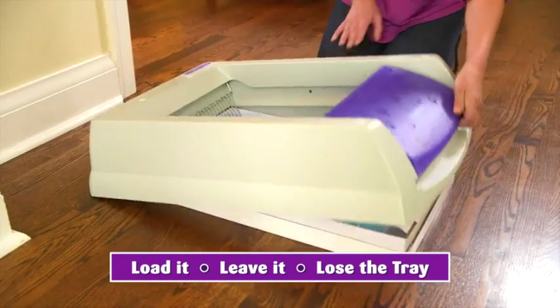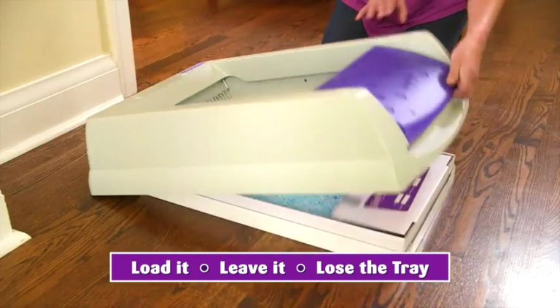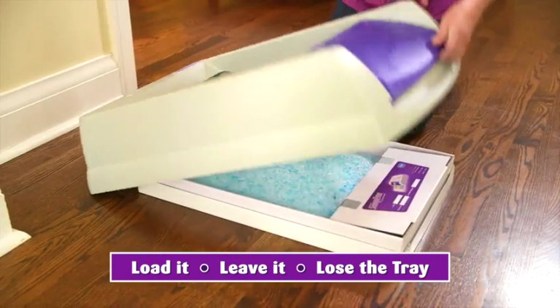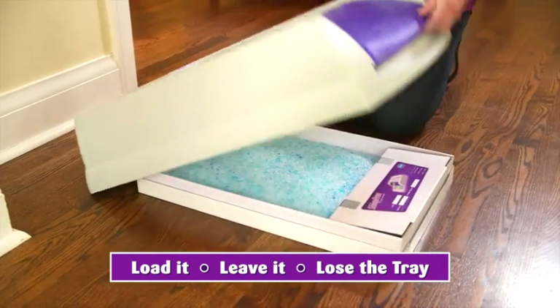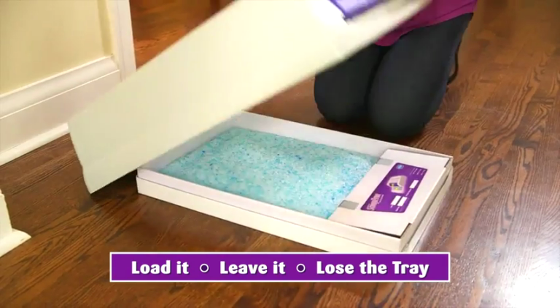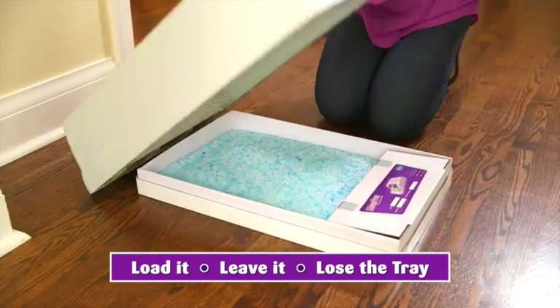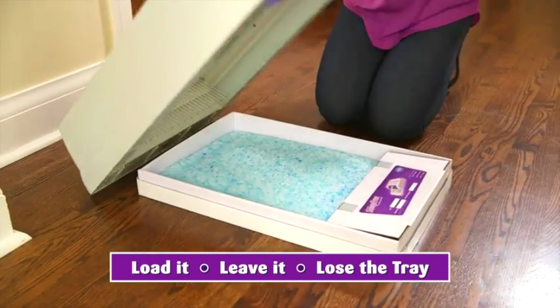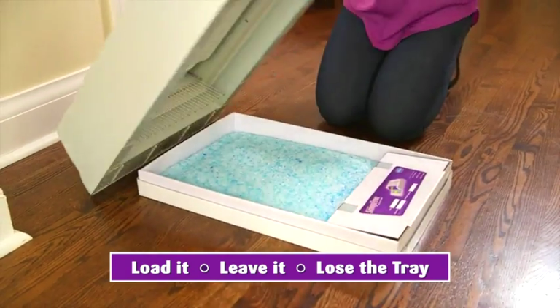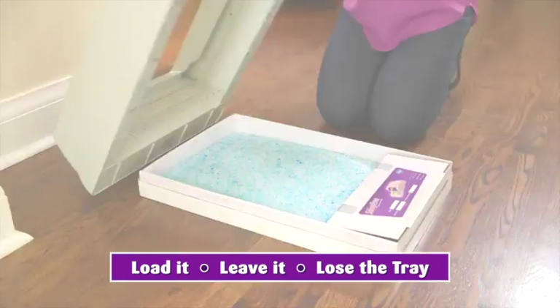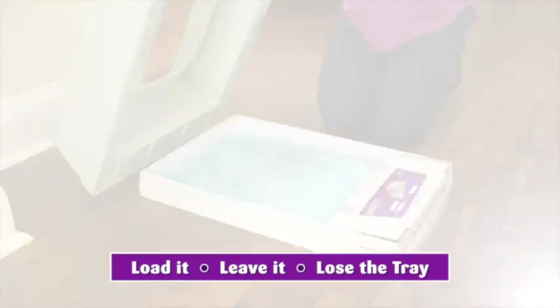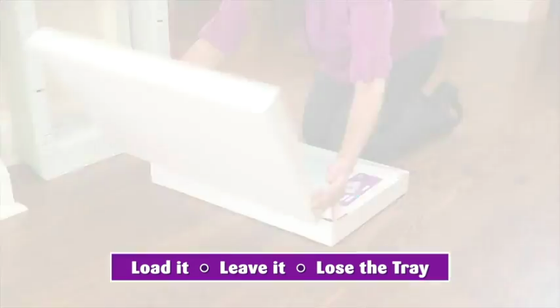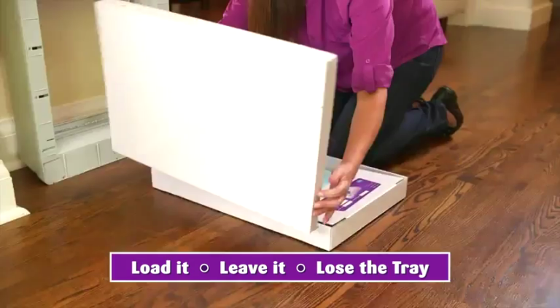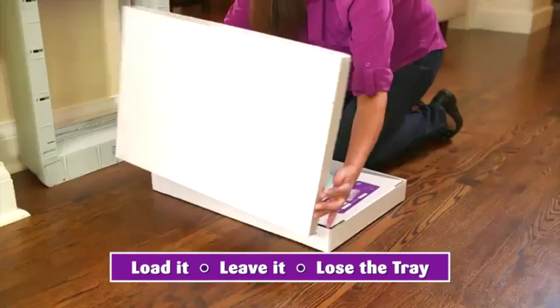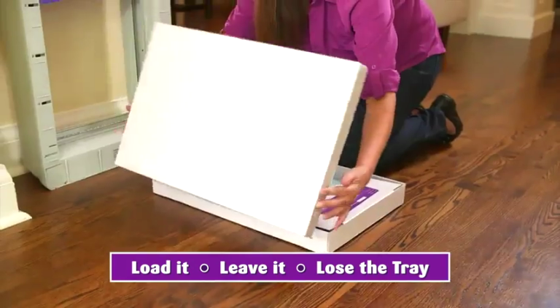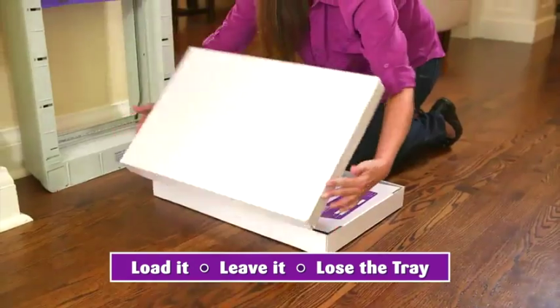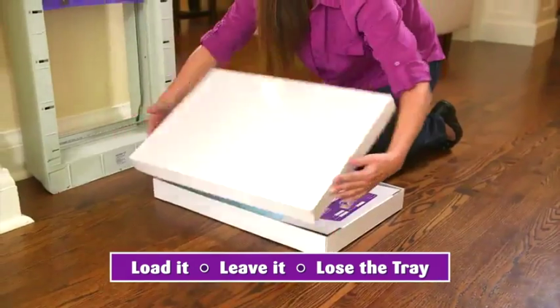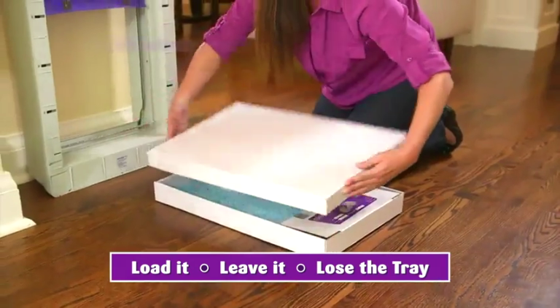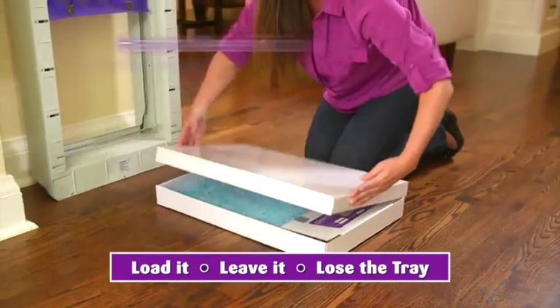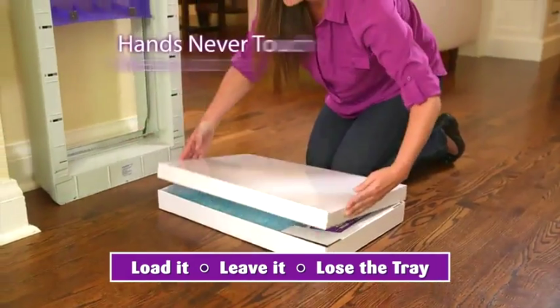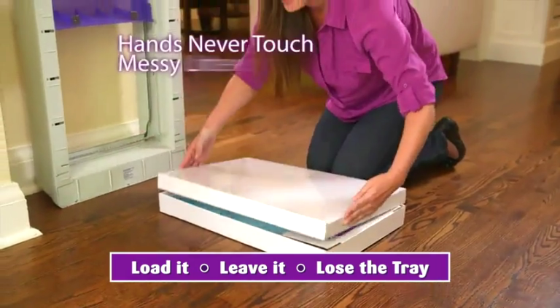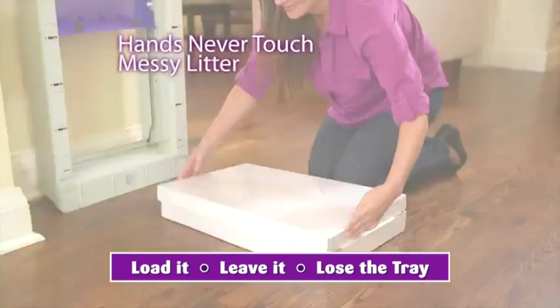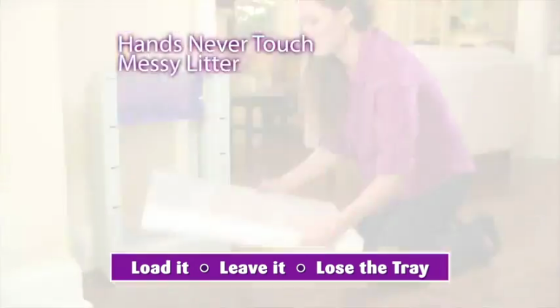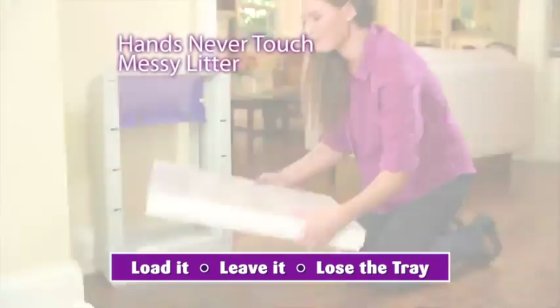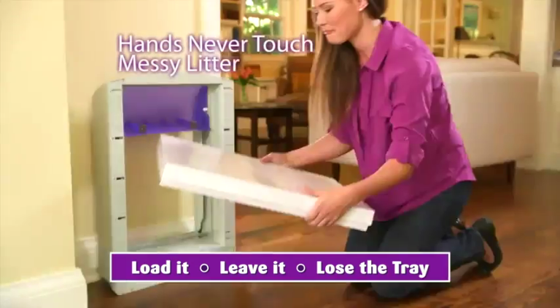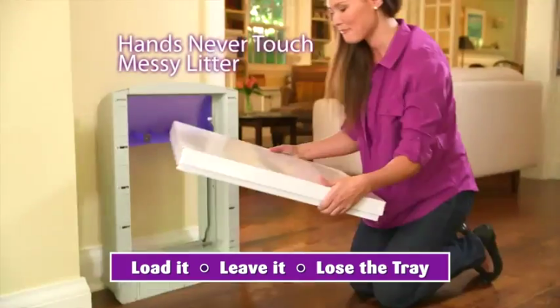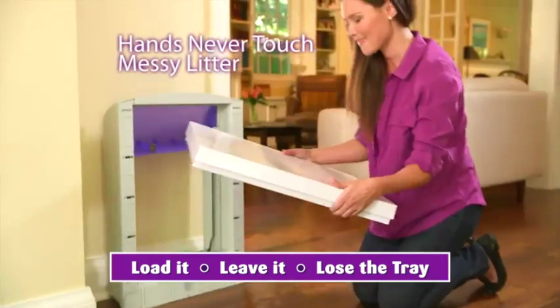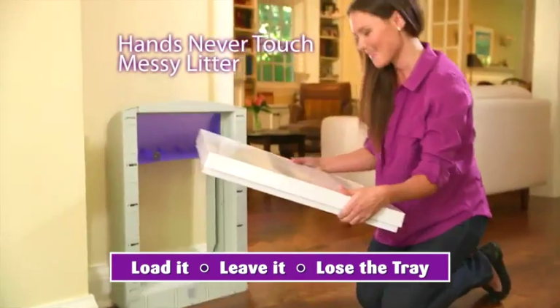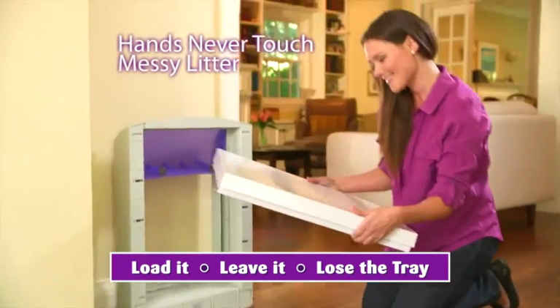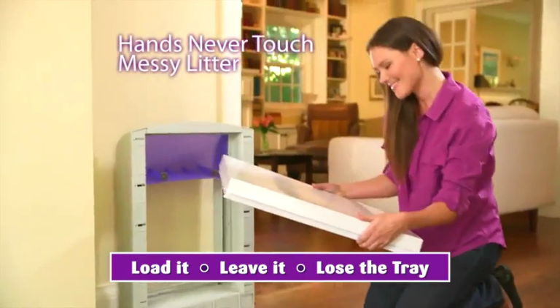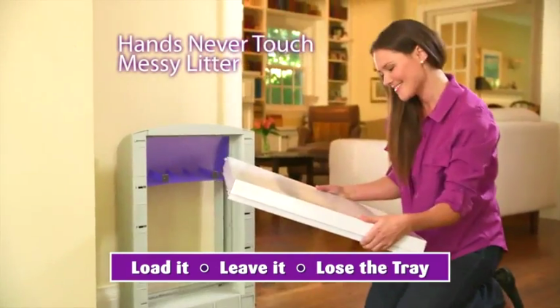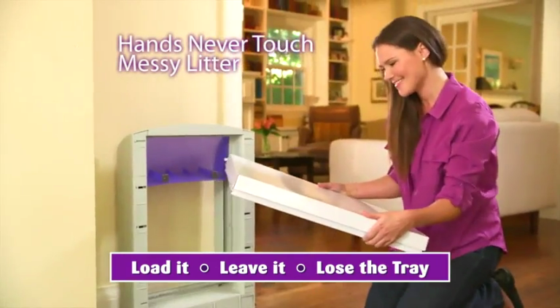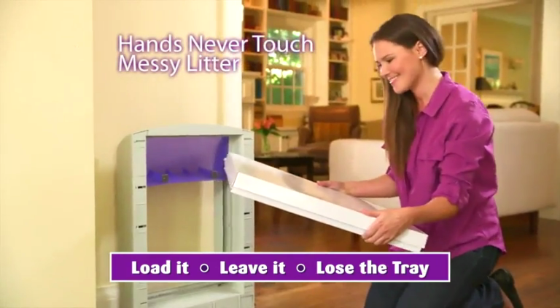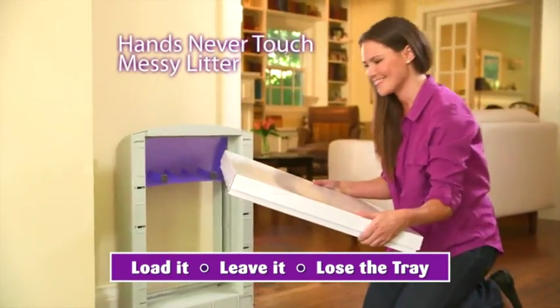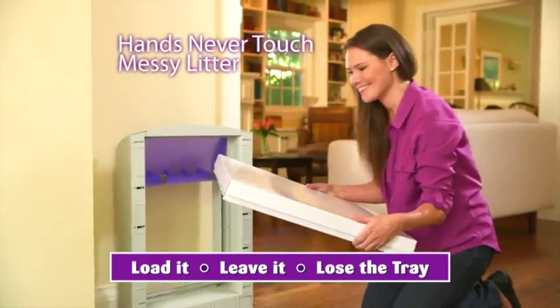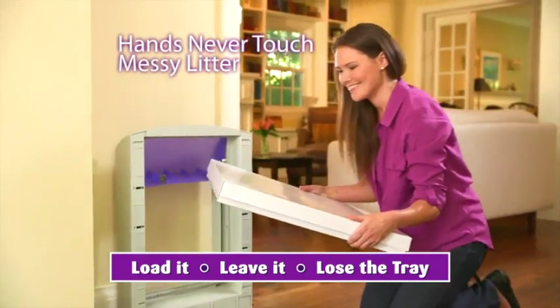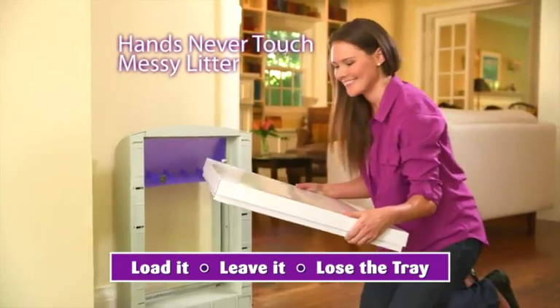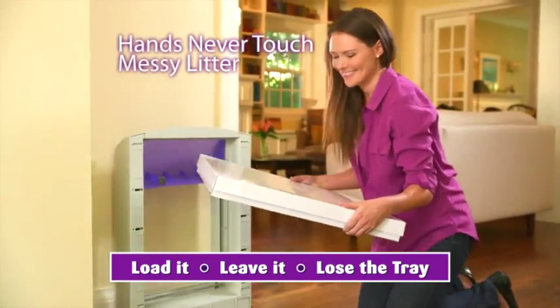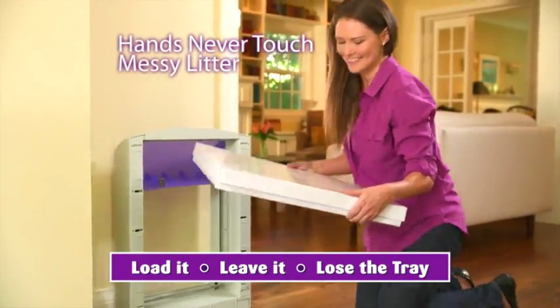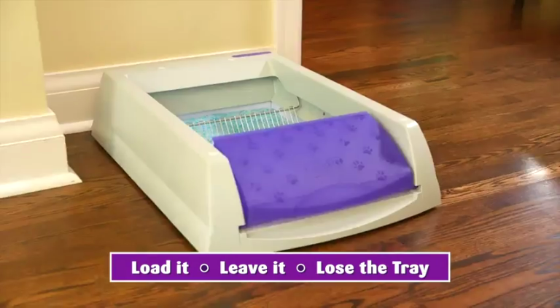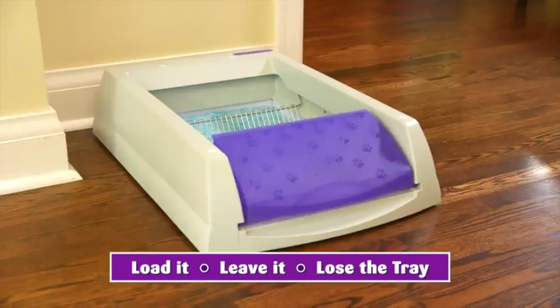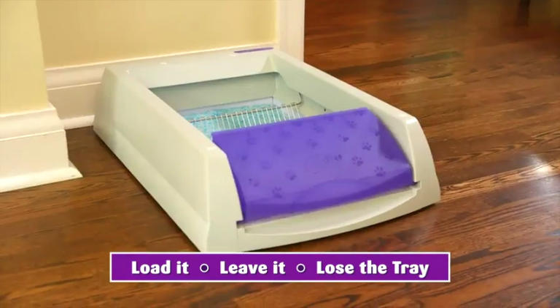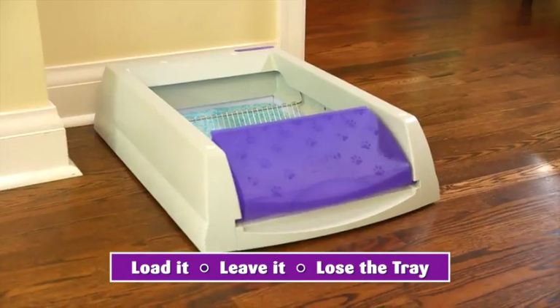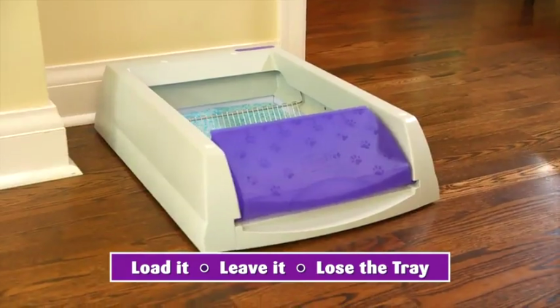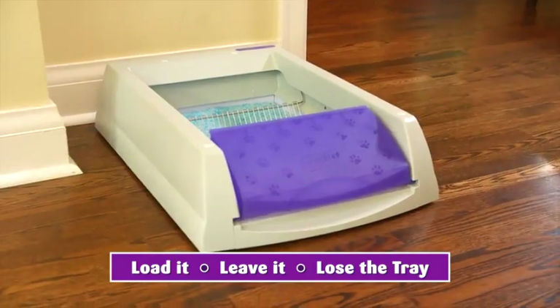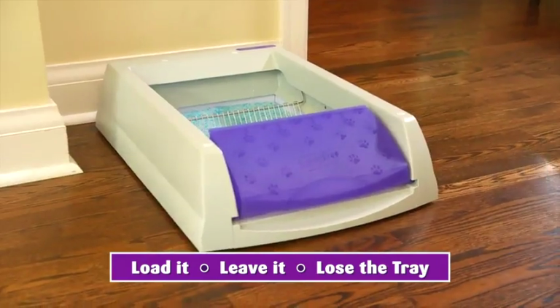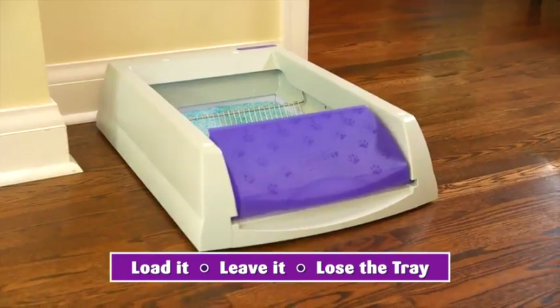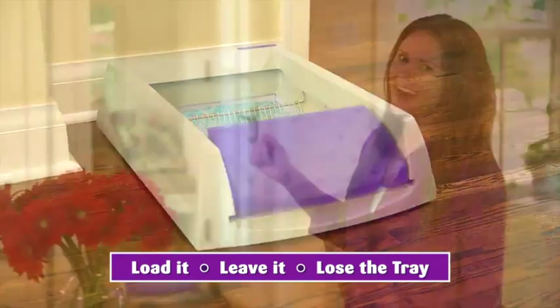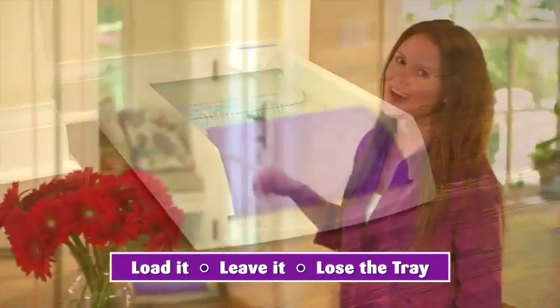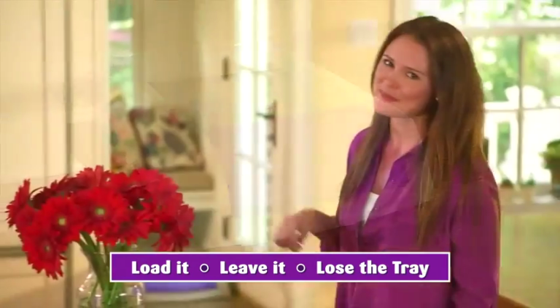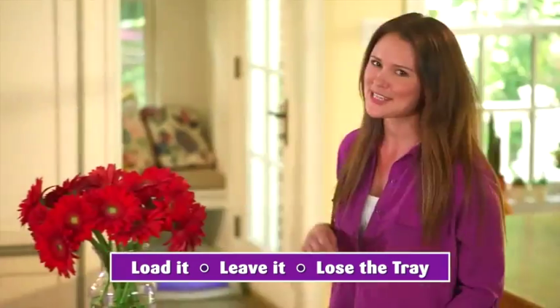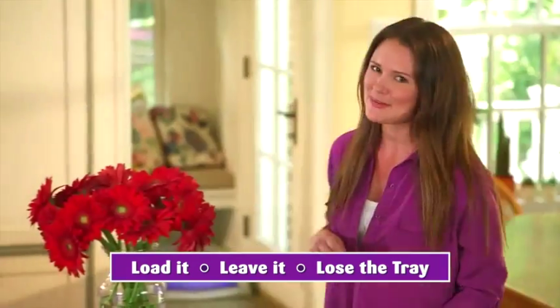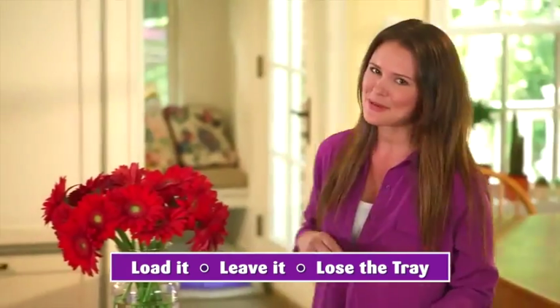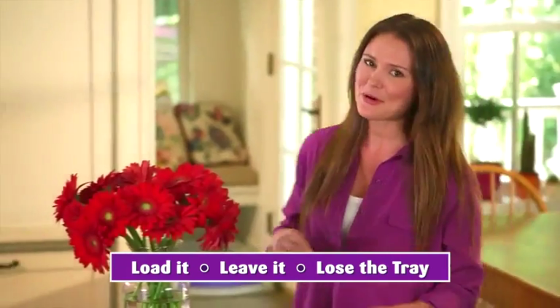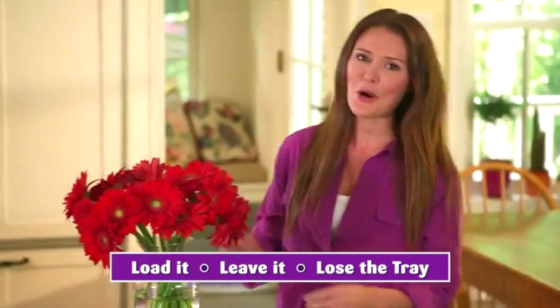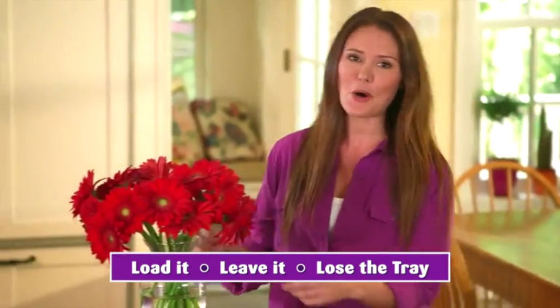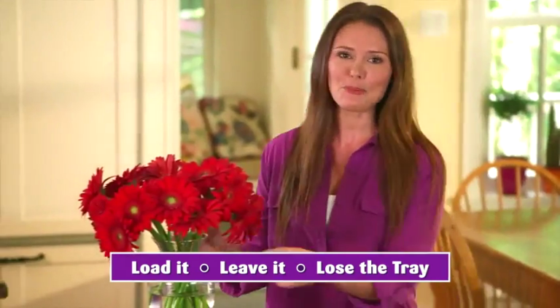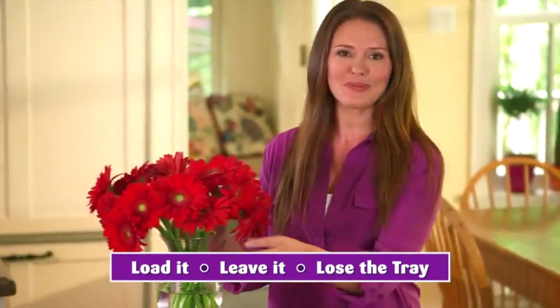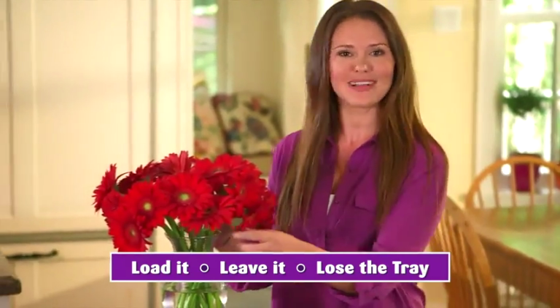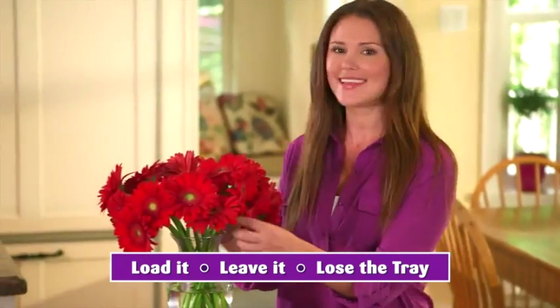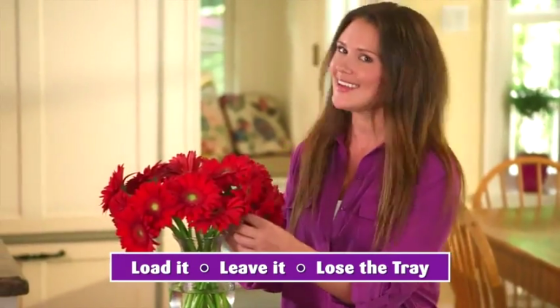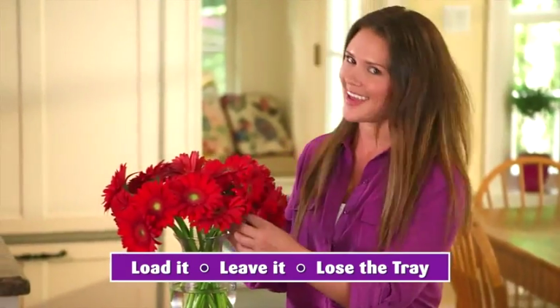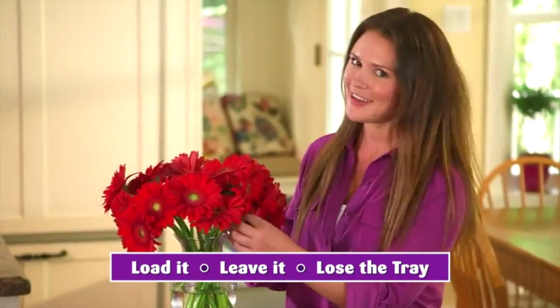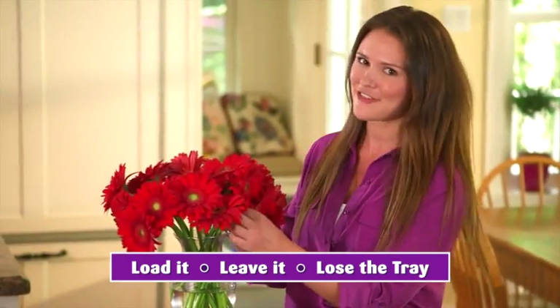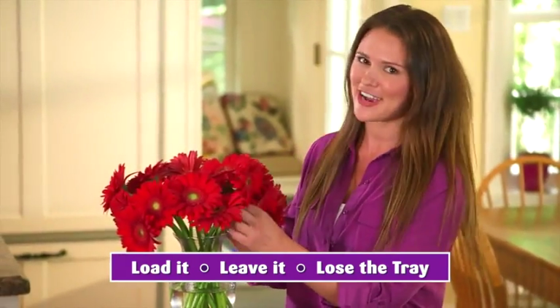Then you just throw it away. Your hands never touch messy waste or litter. Scoop Free helps keep your home clean and fresh.